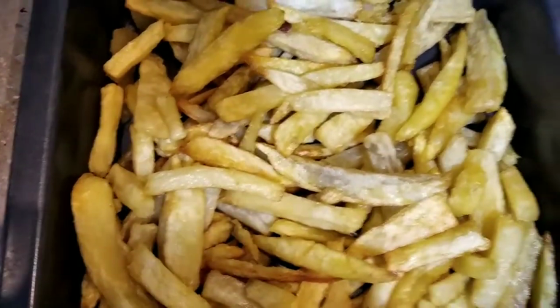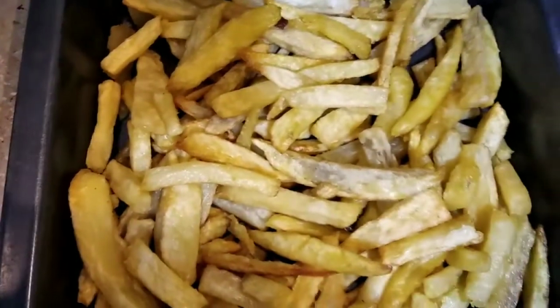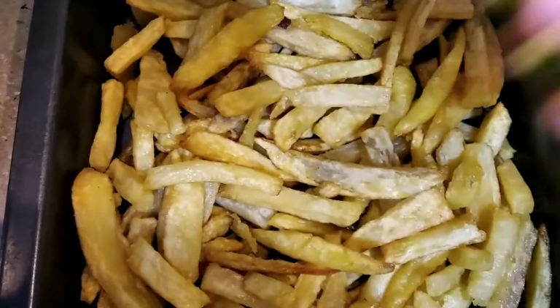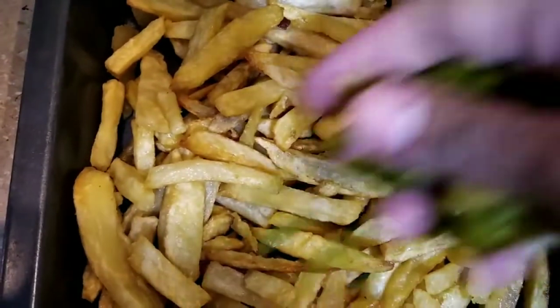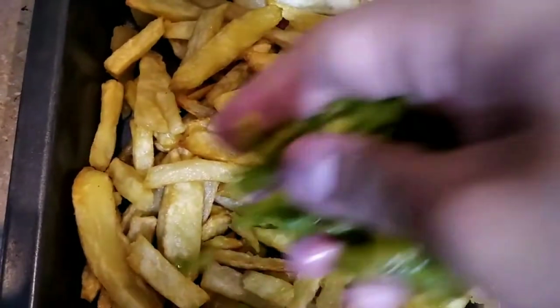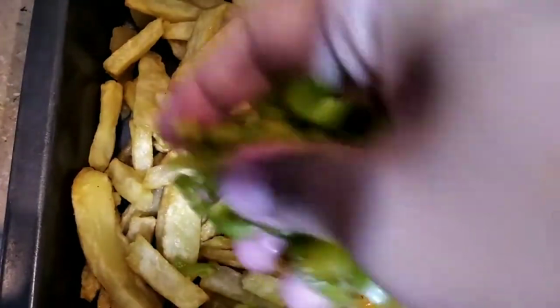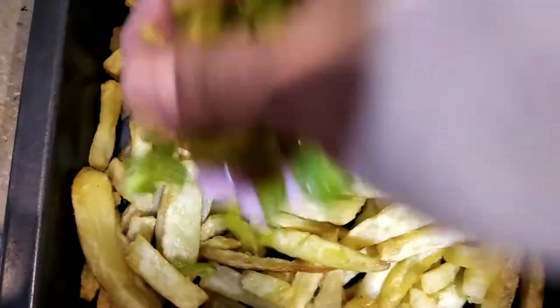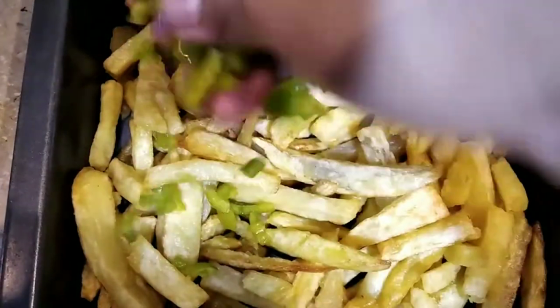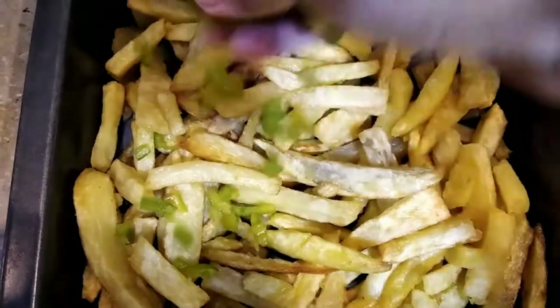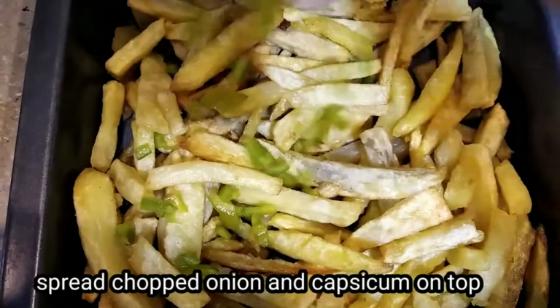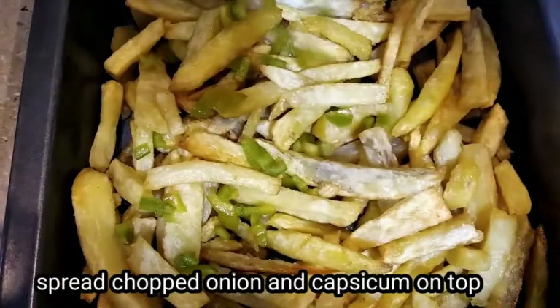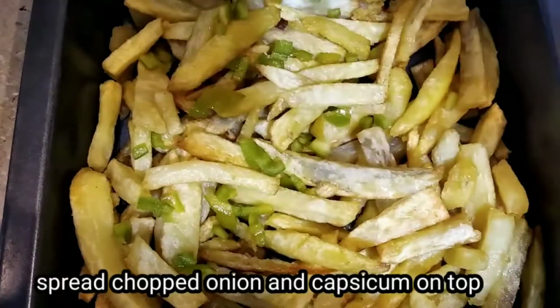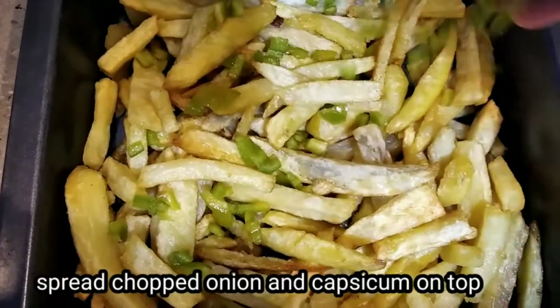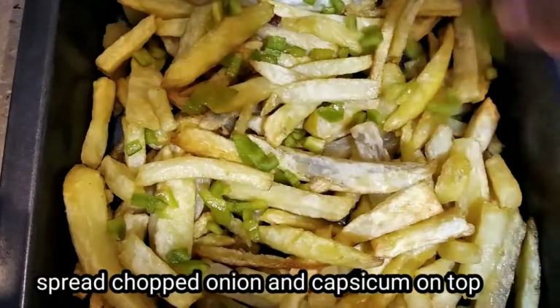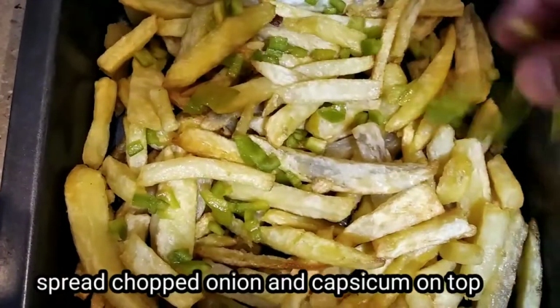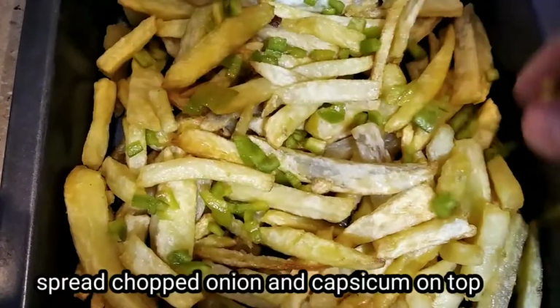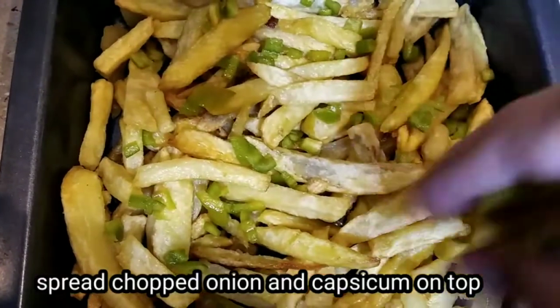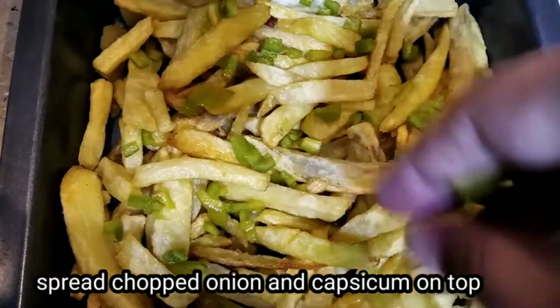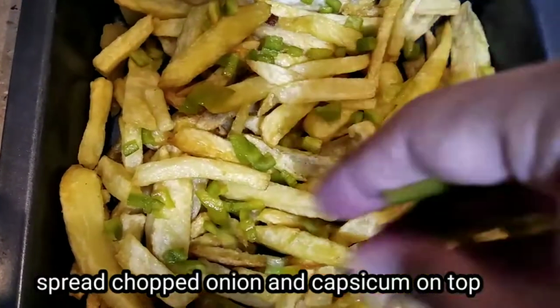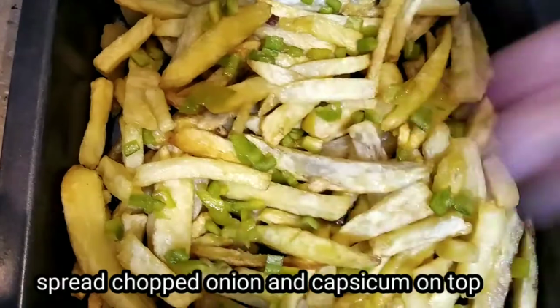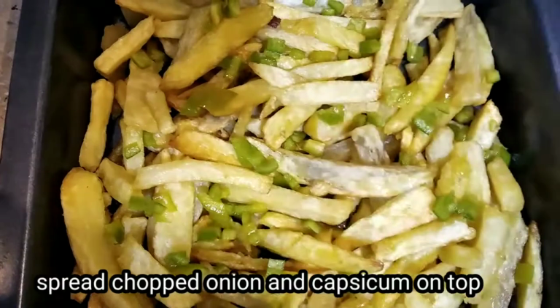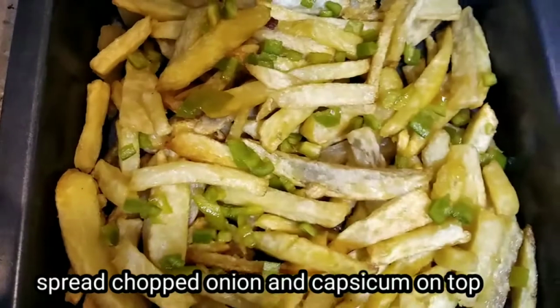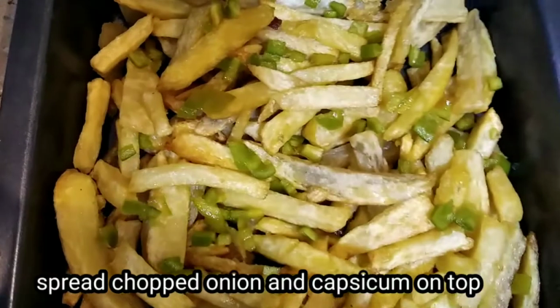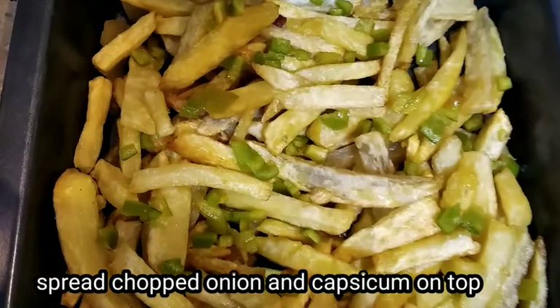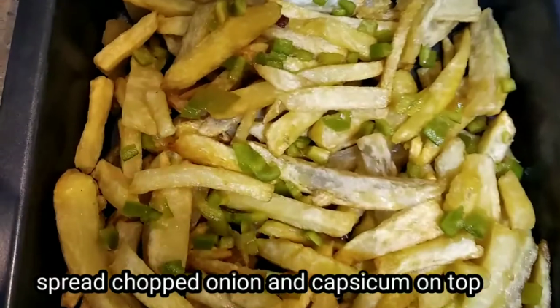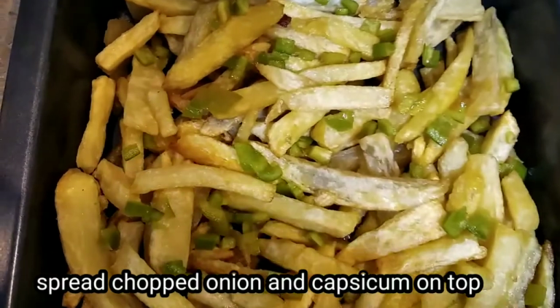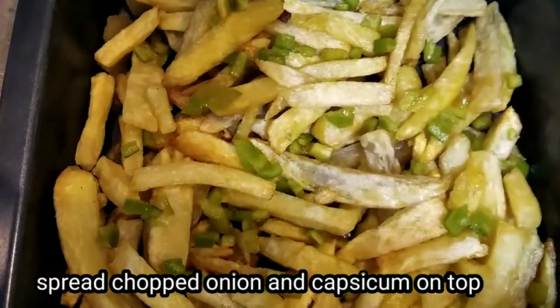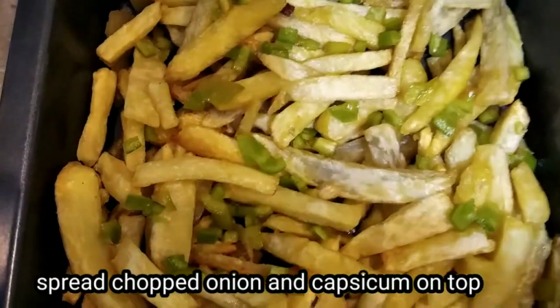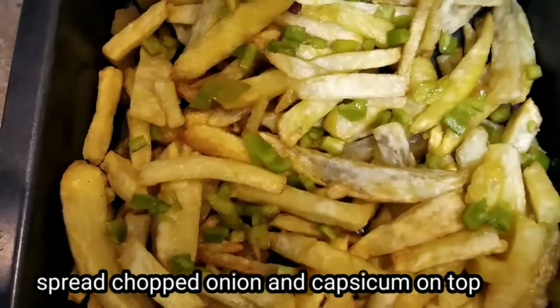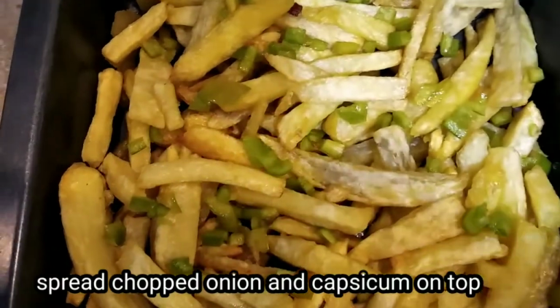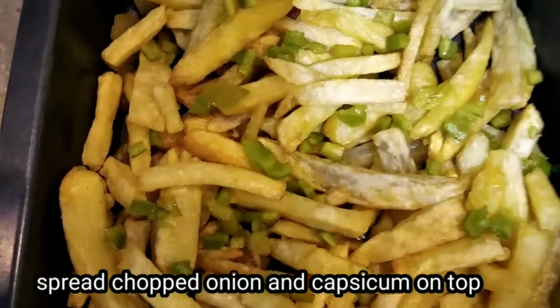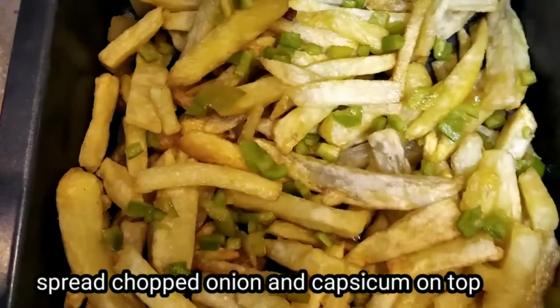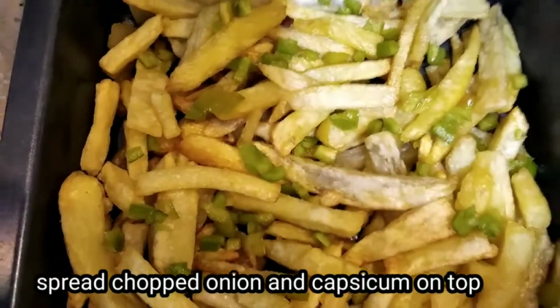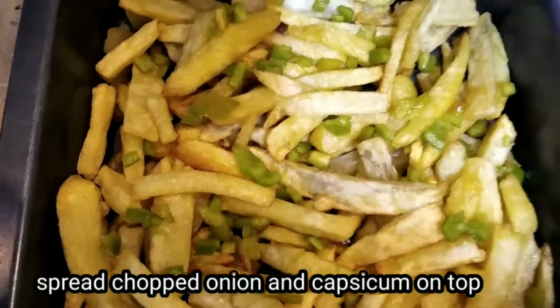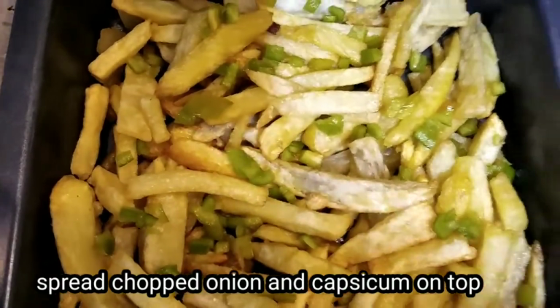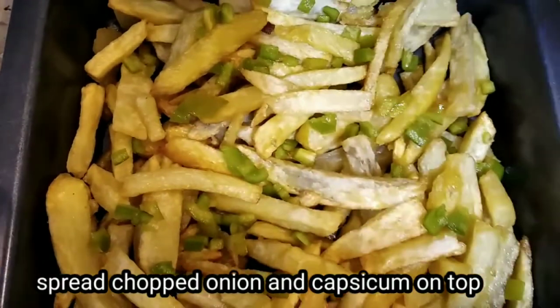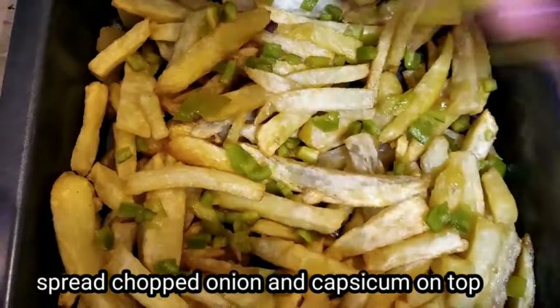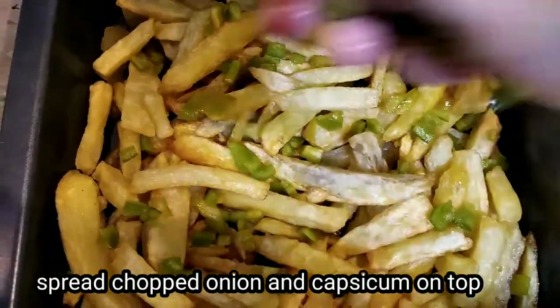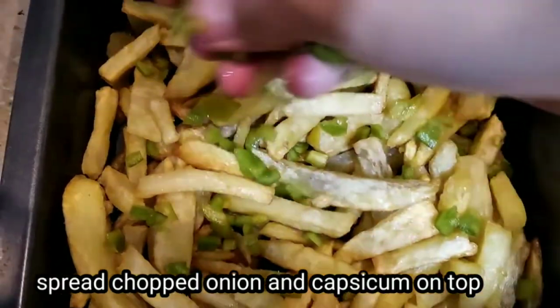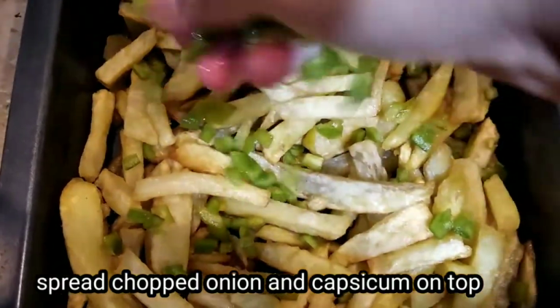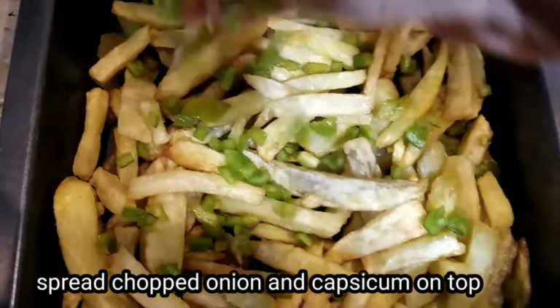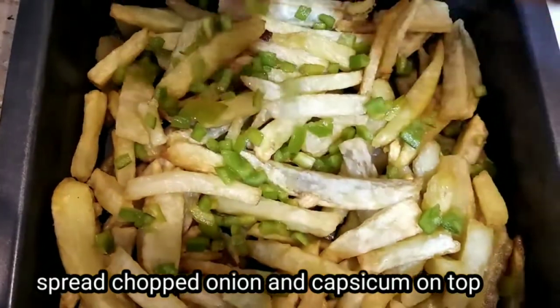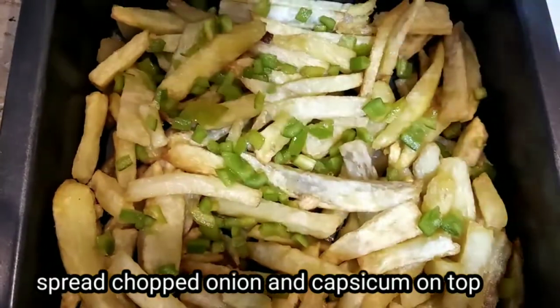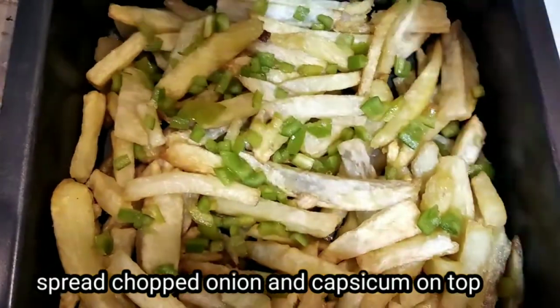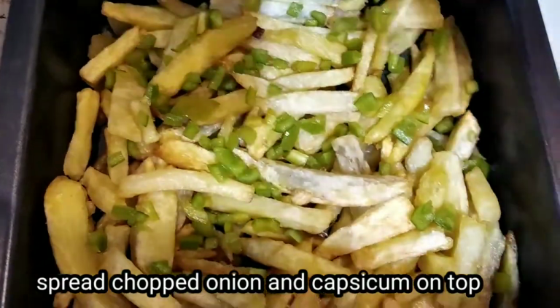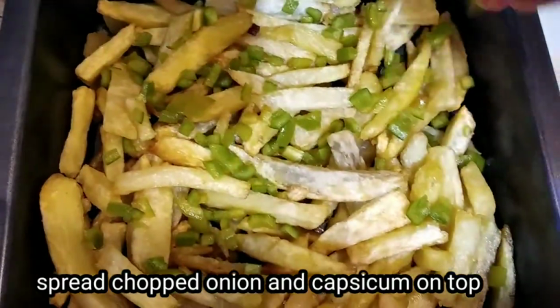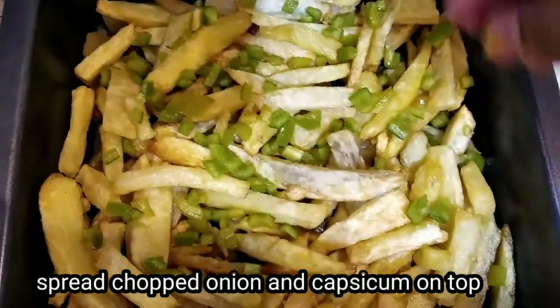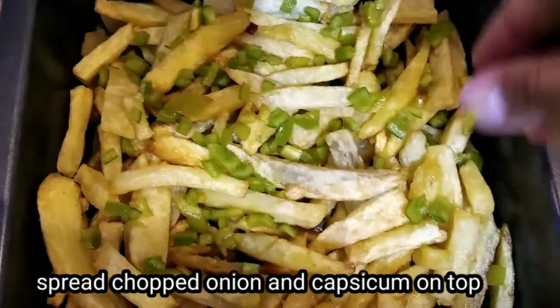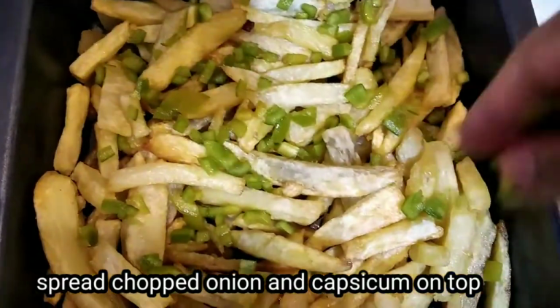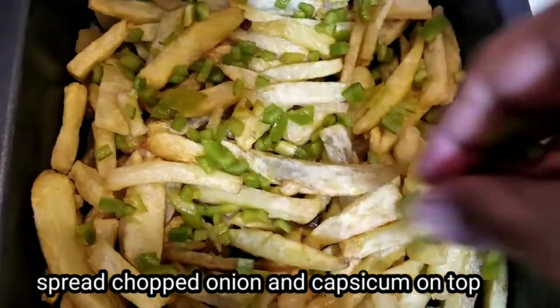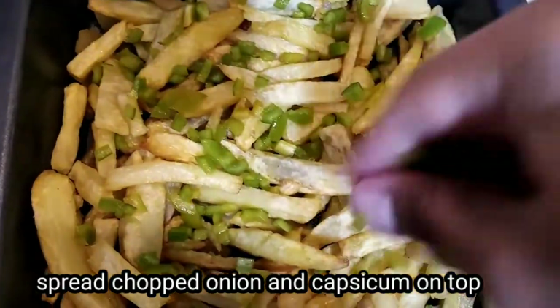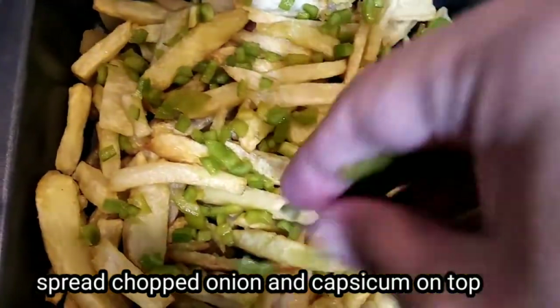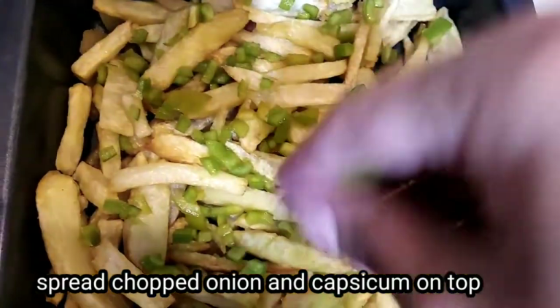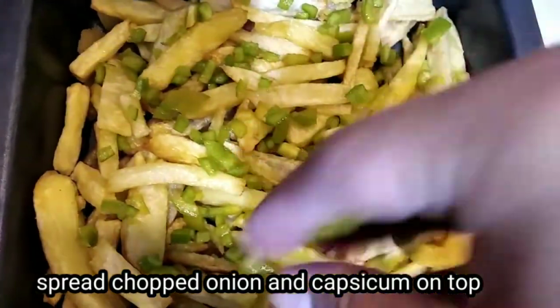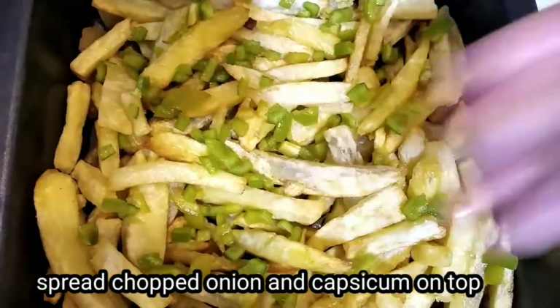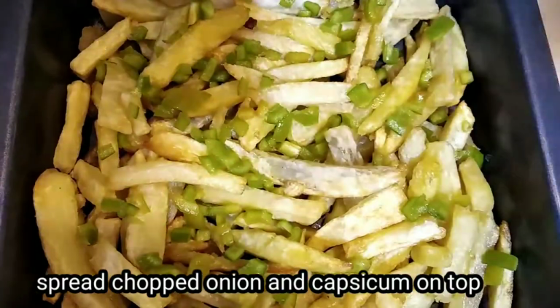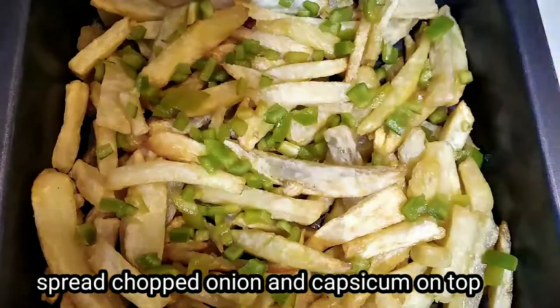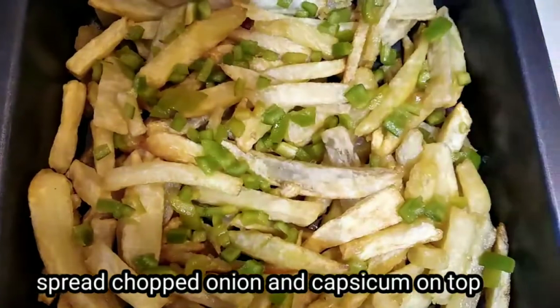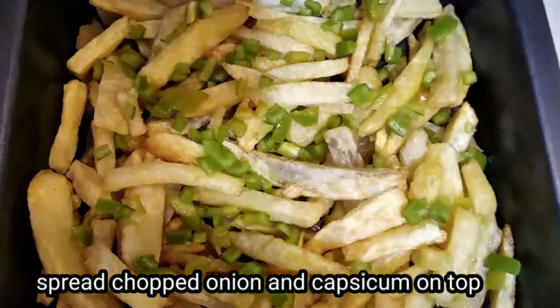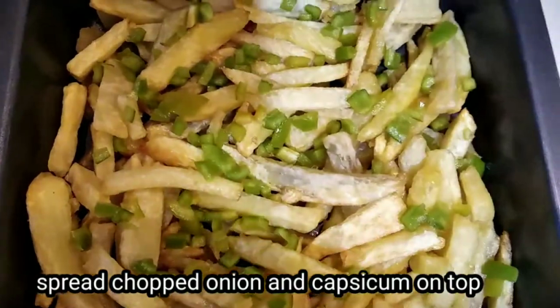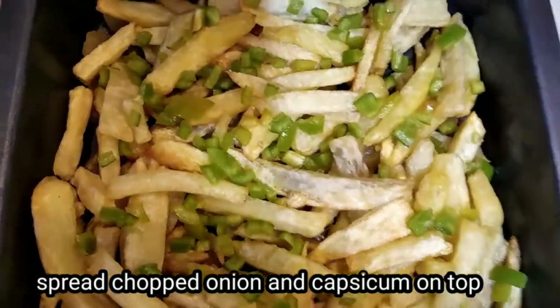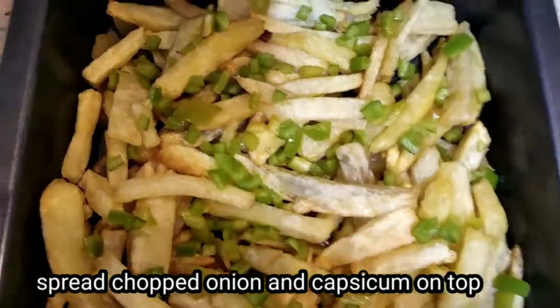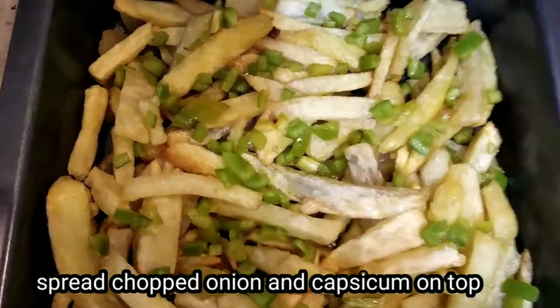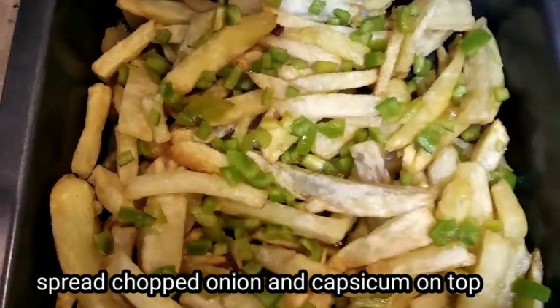I have made a layer of chips on top with chopped shimla mirch. And we add the dough.